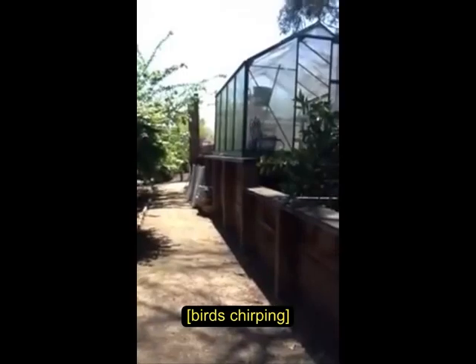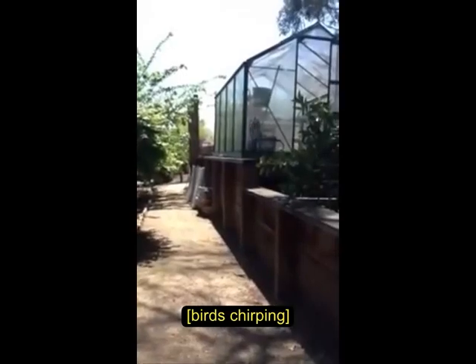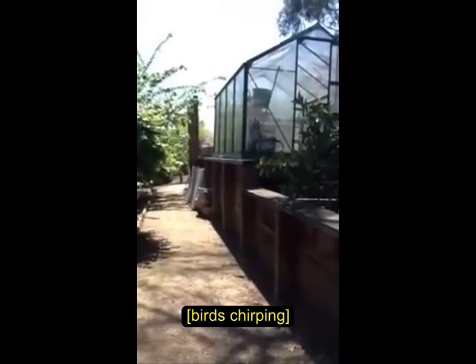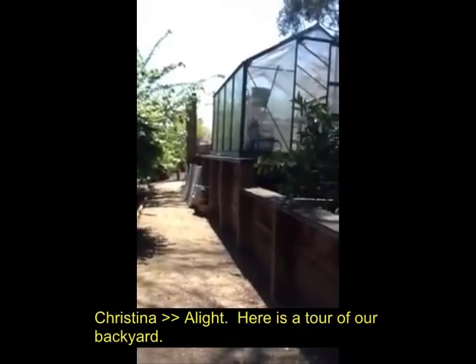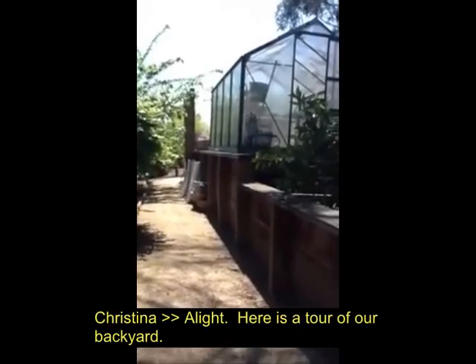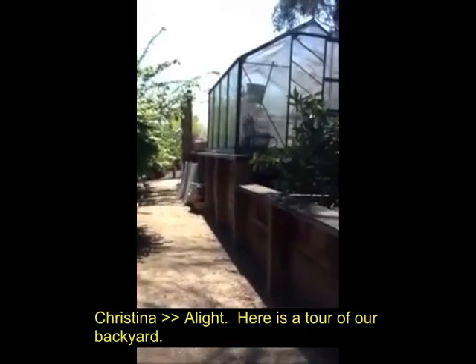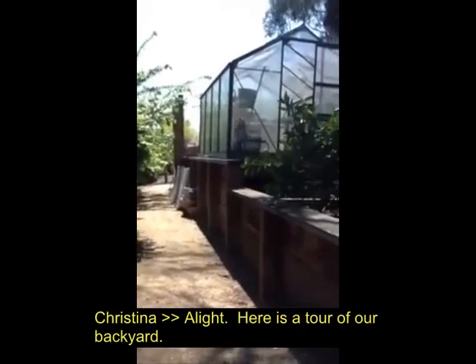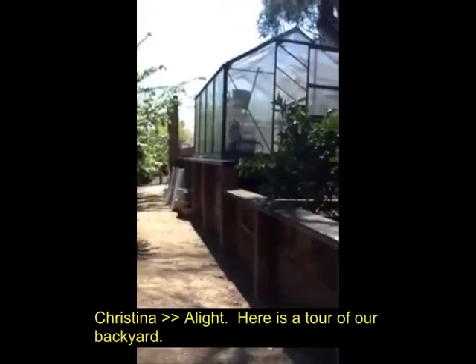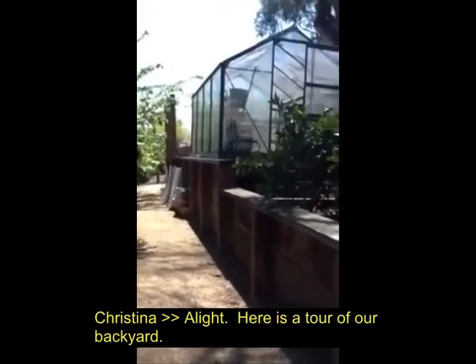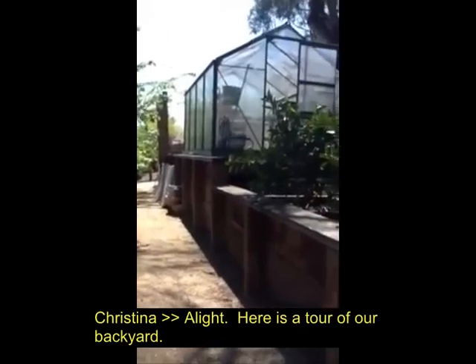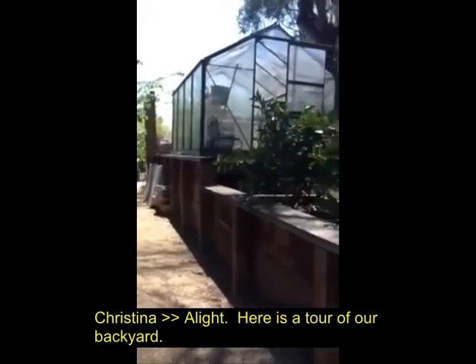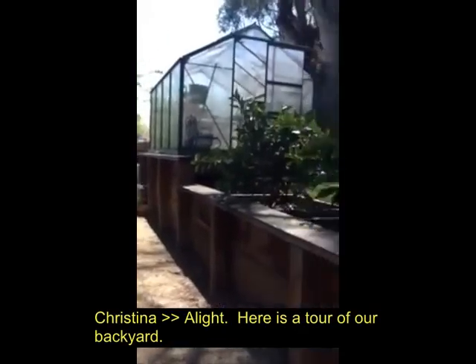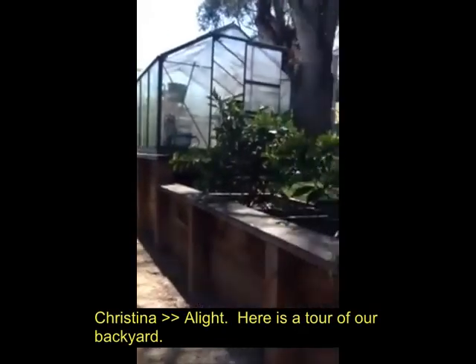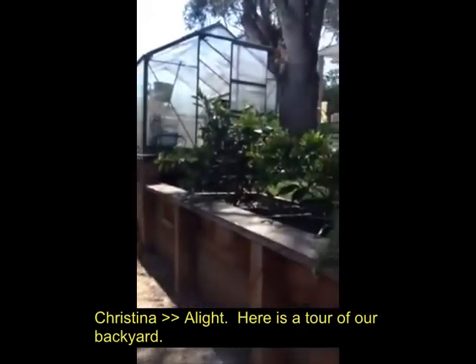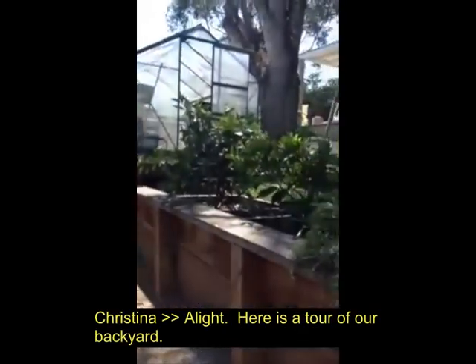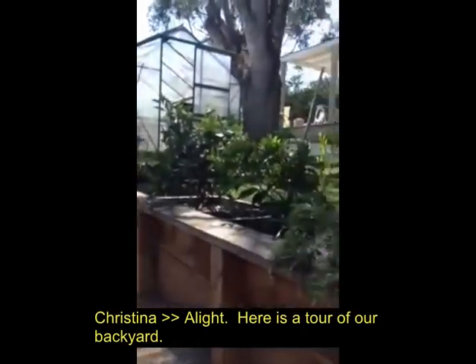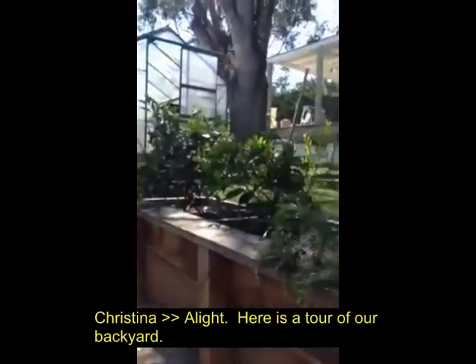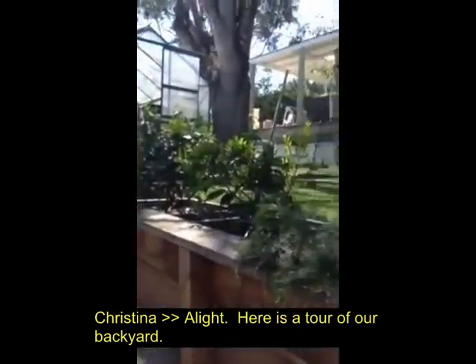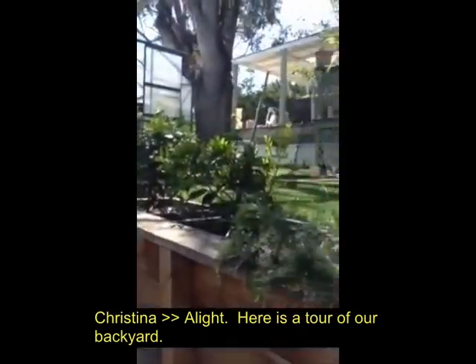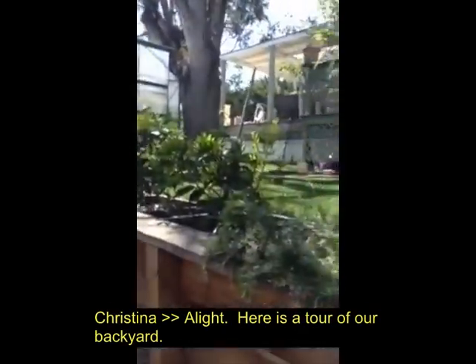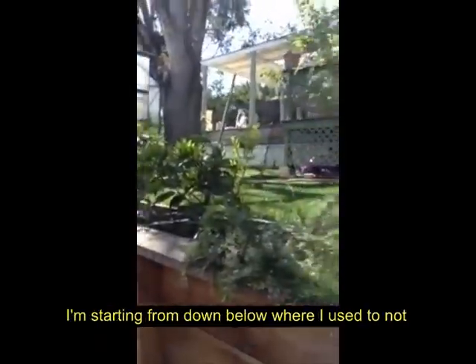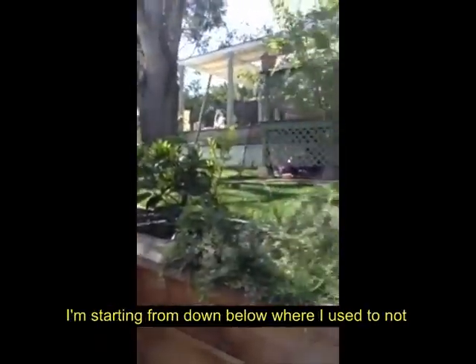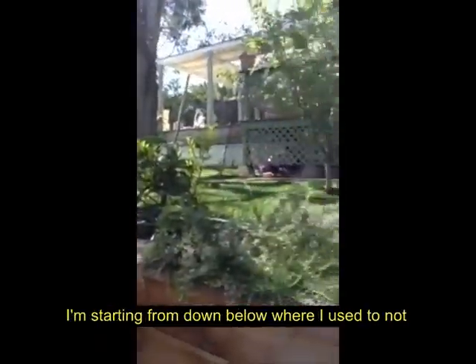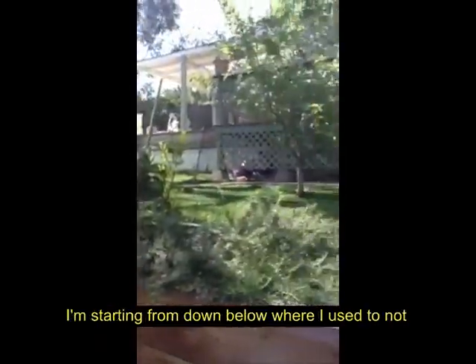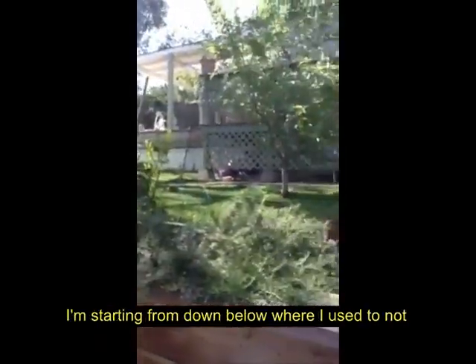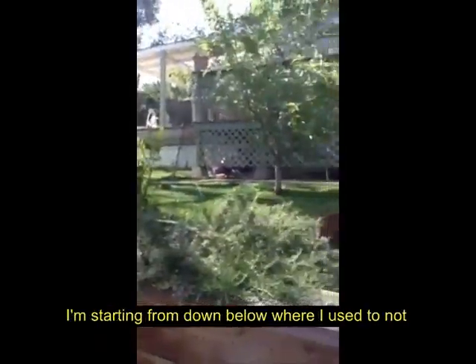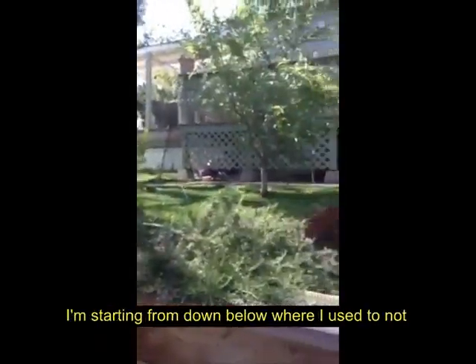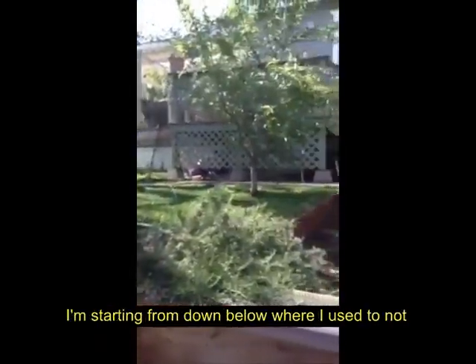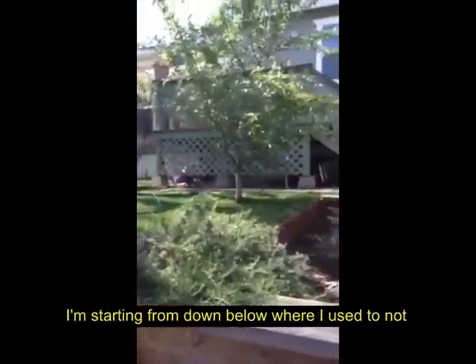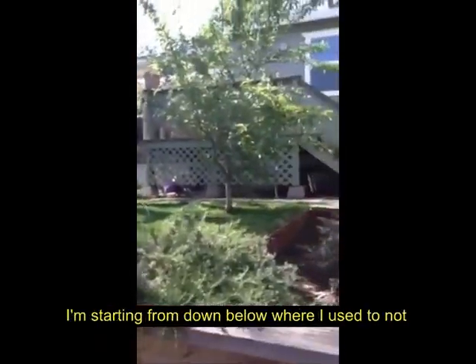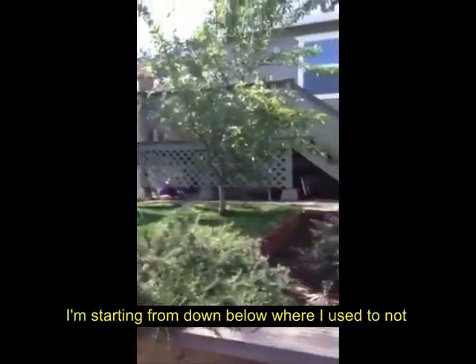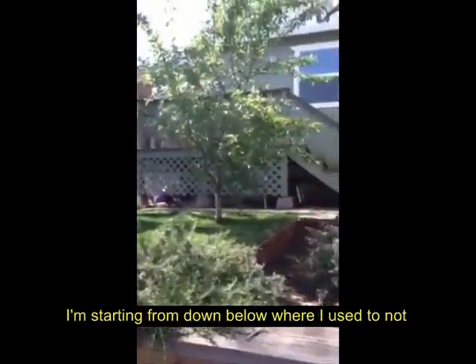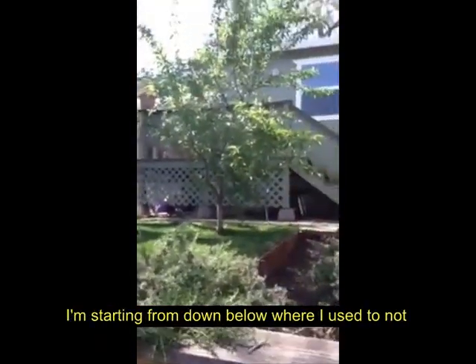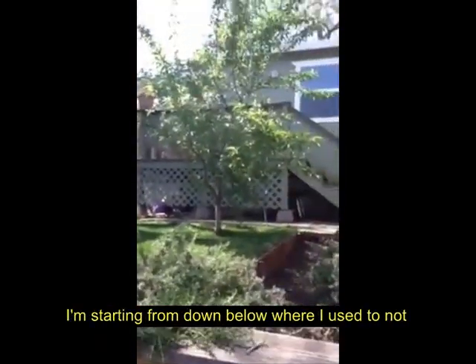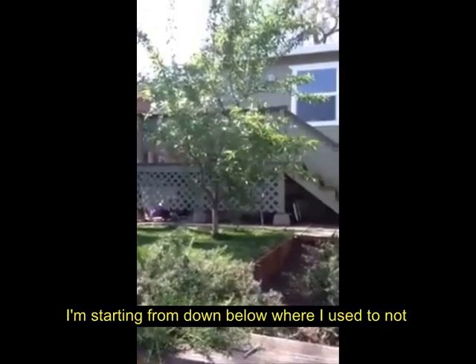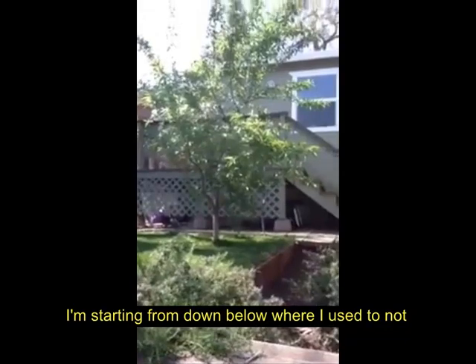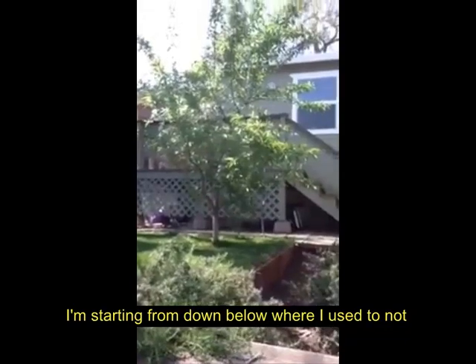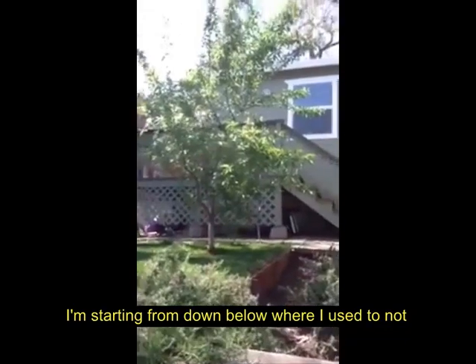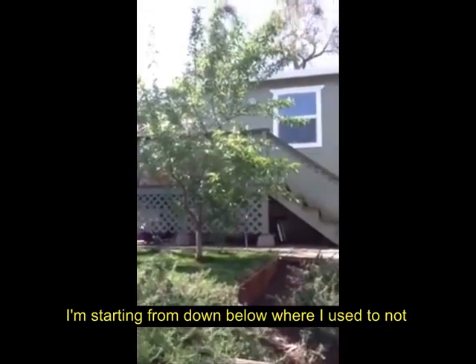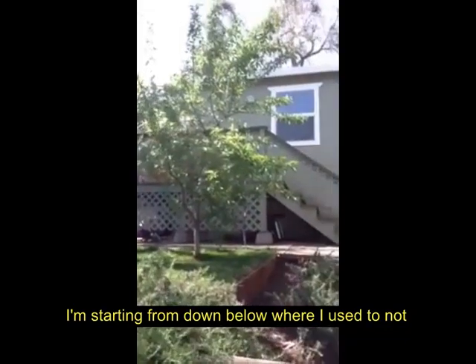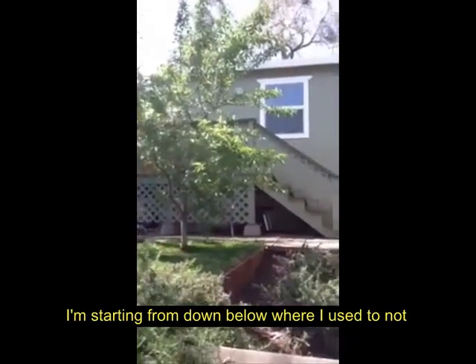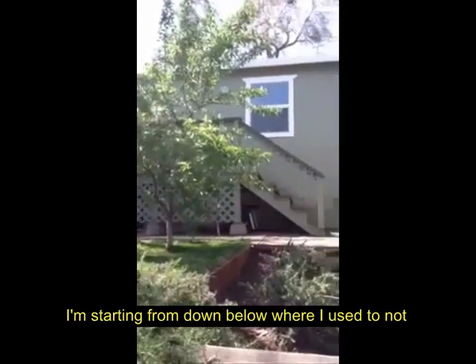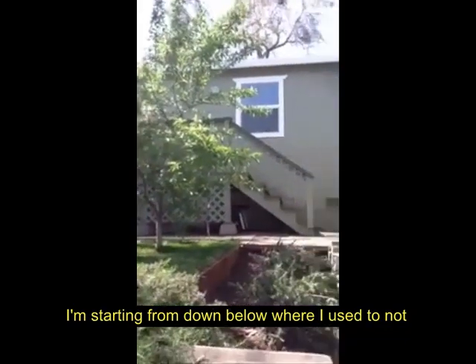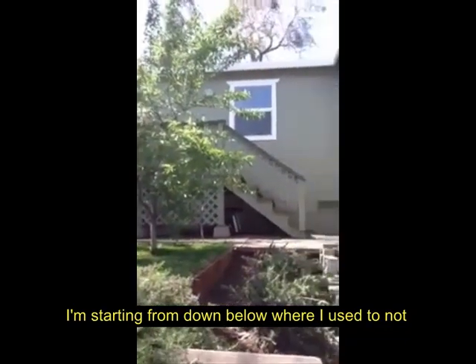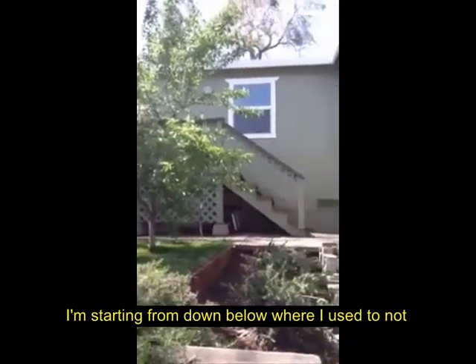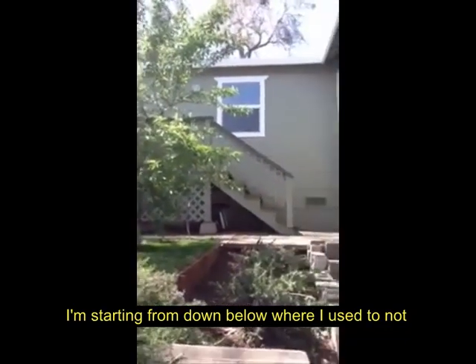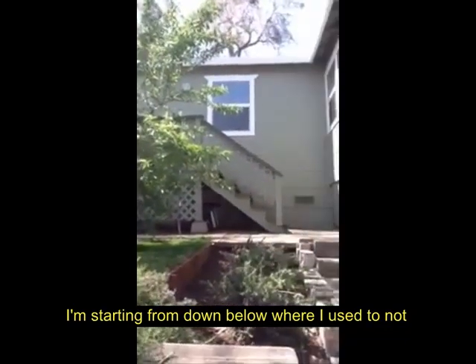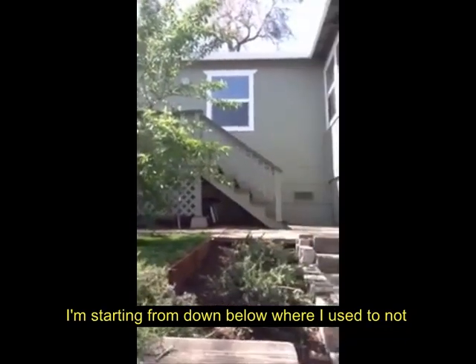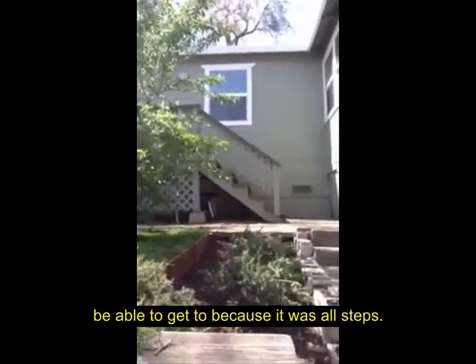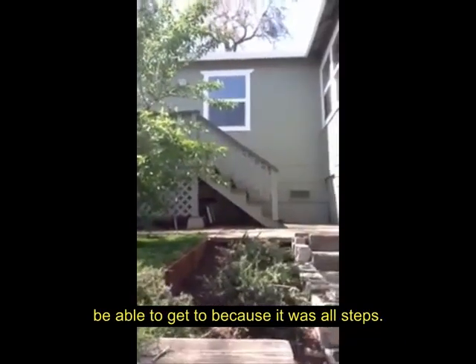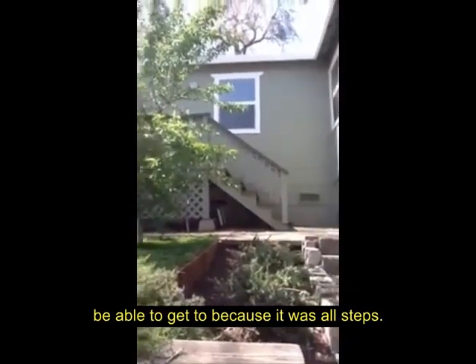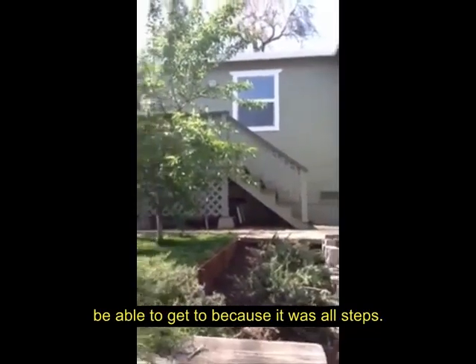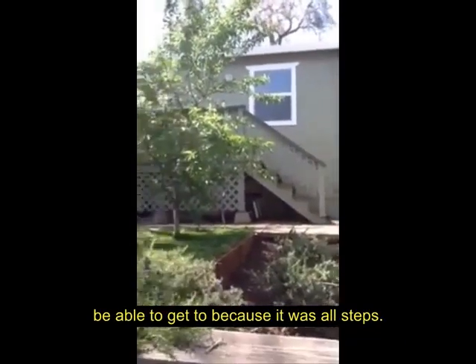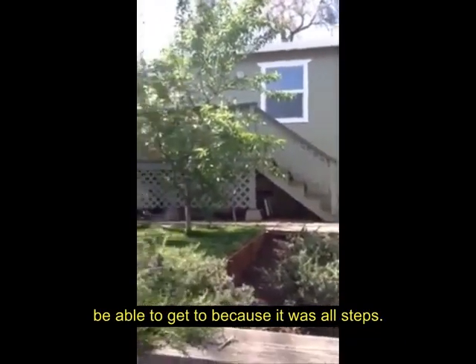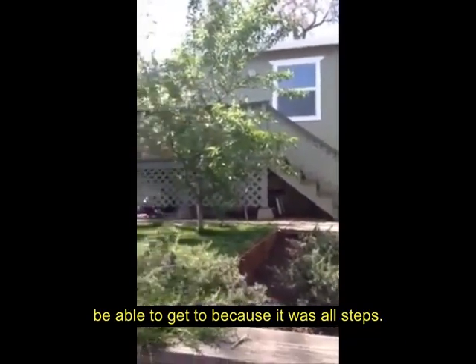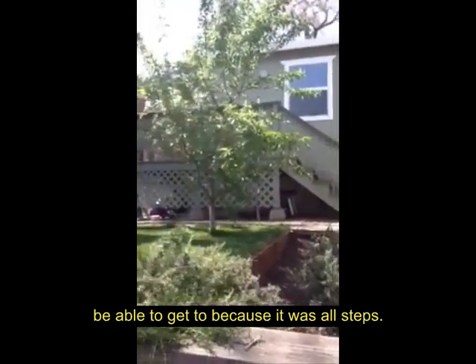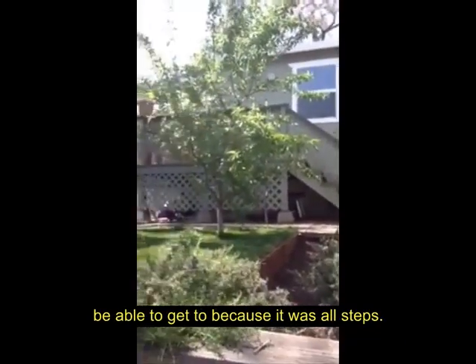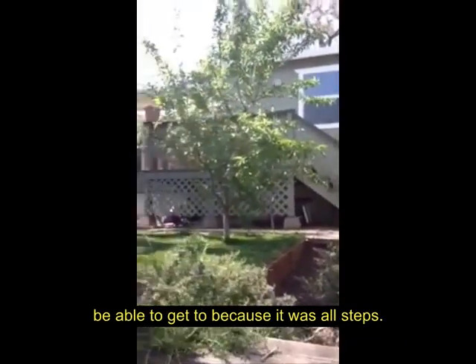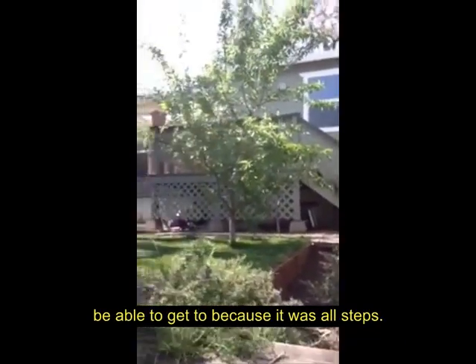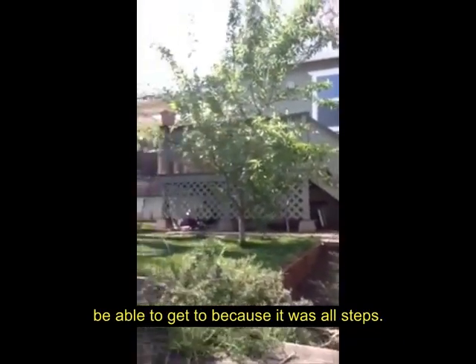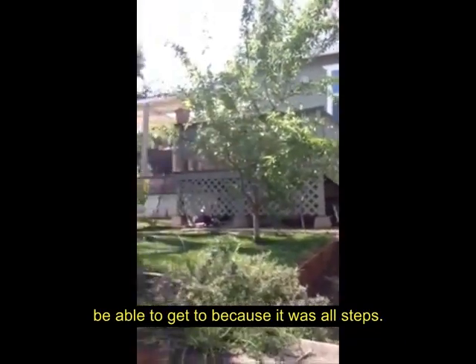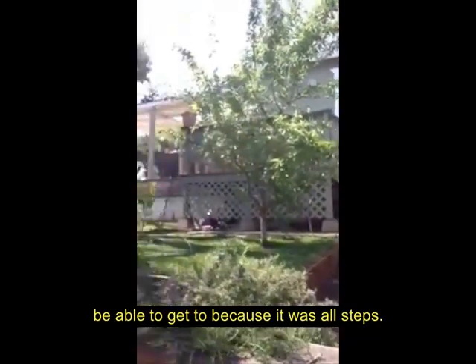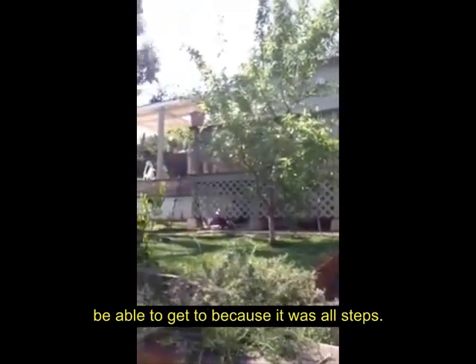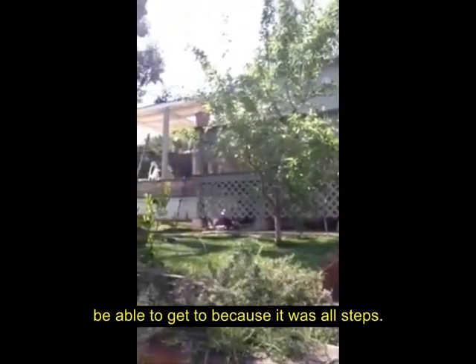All right, here's a tour of our backyard. I'm starting from down below, where I used to not be able to get to because it was all steps.